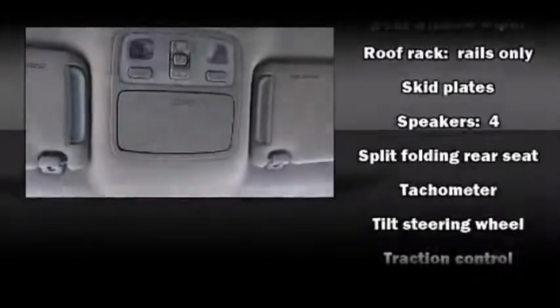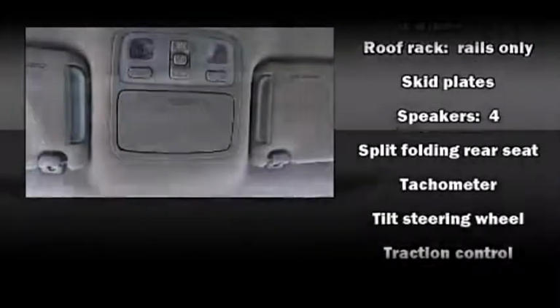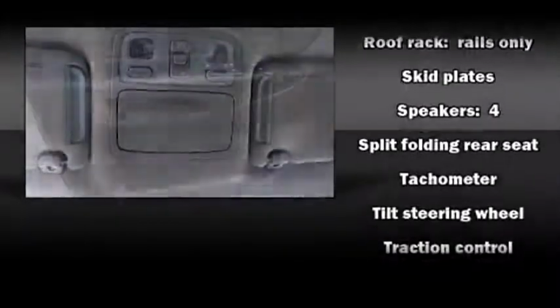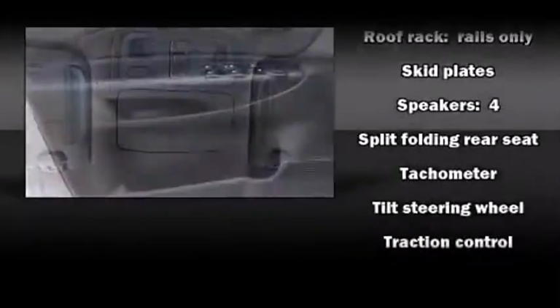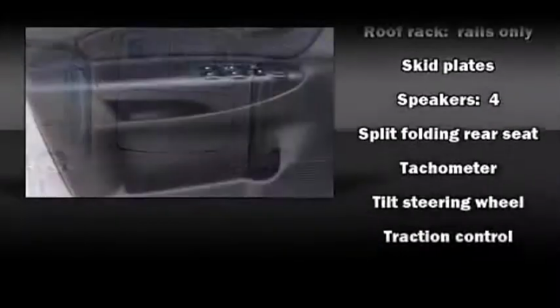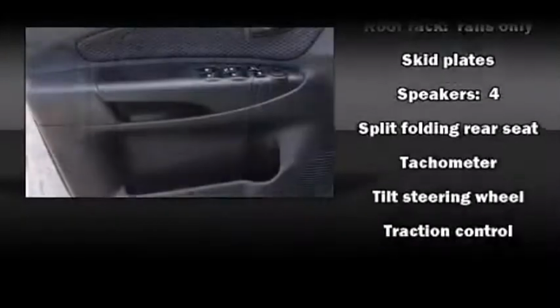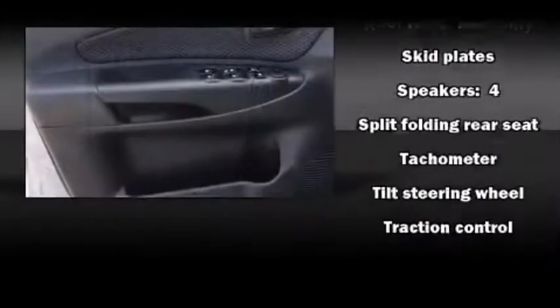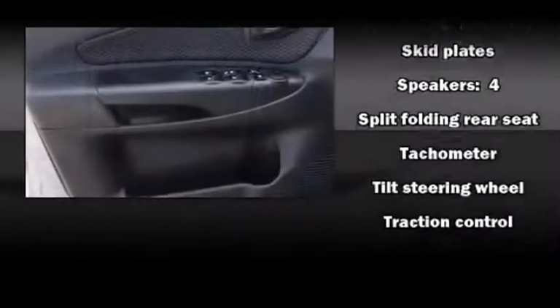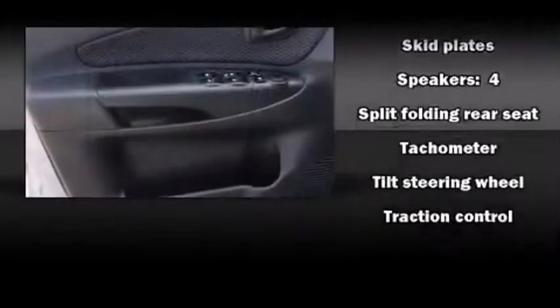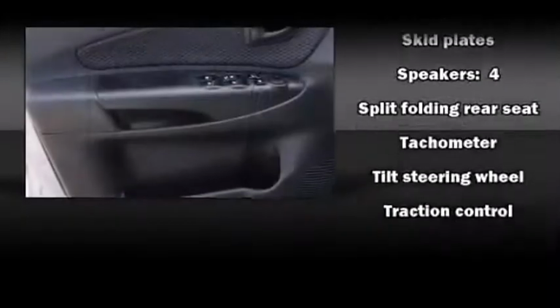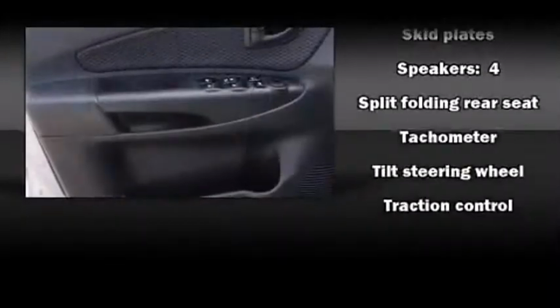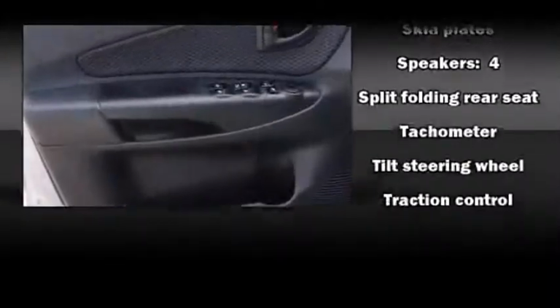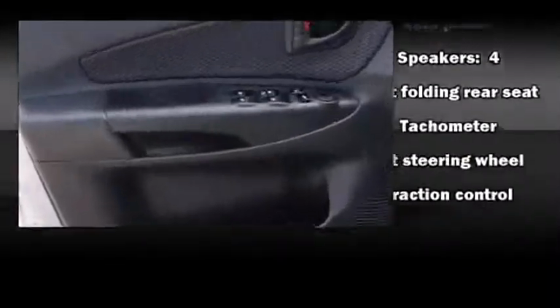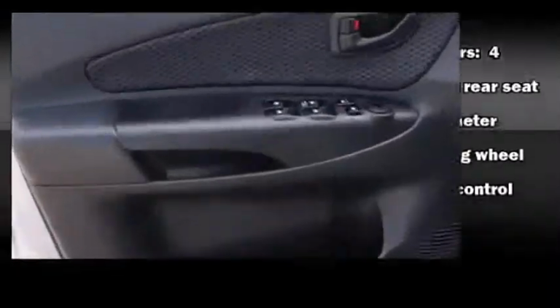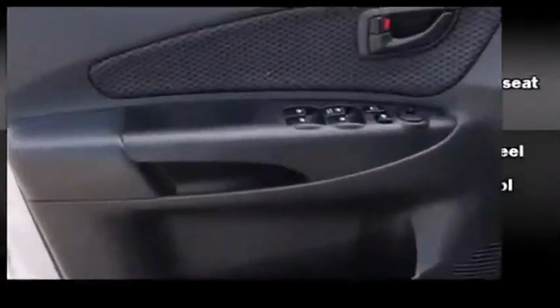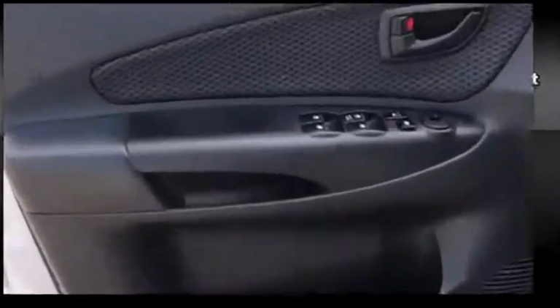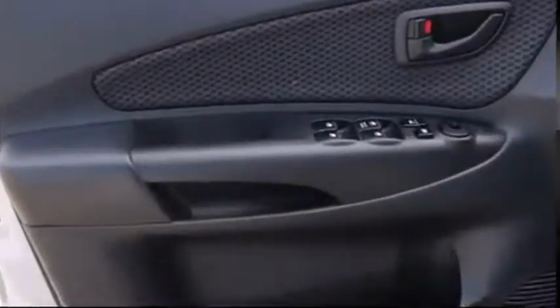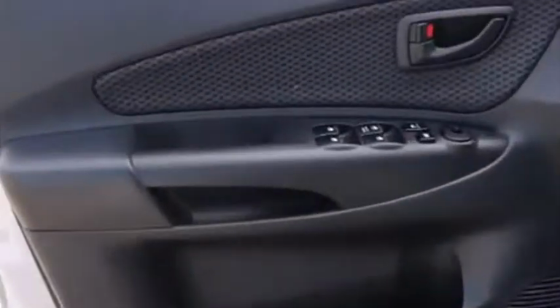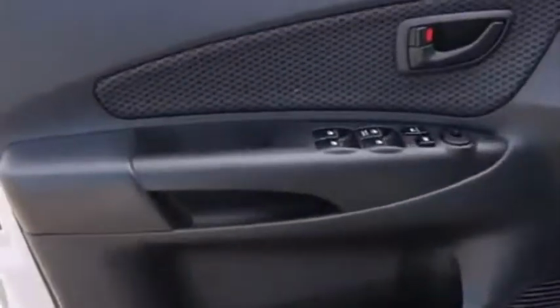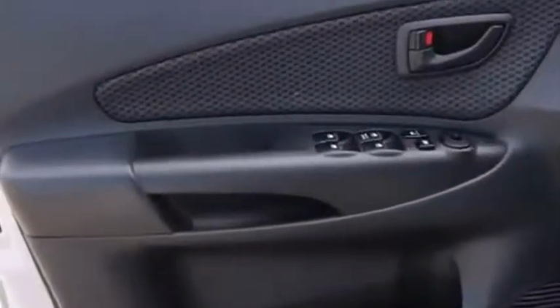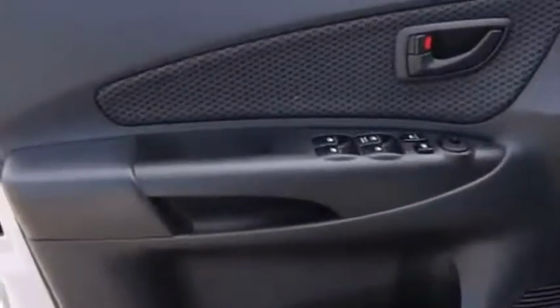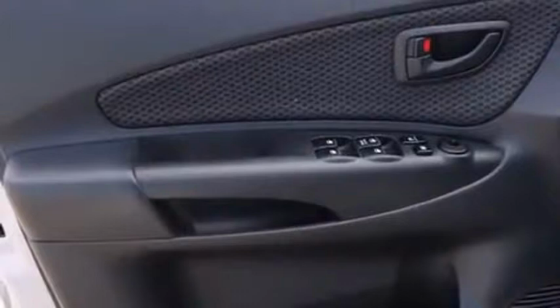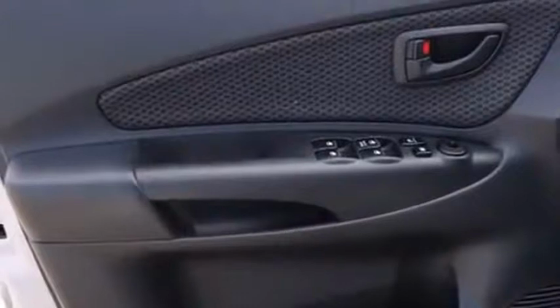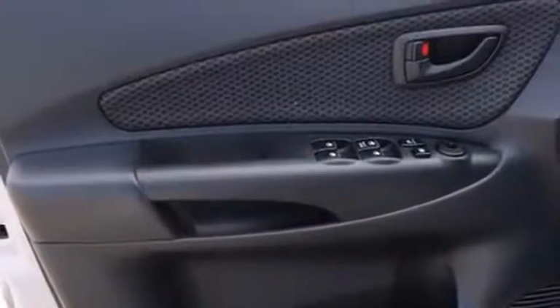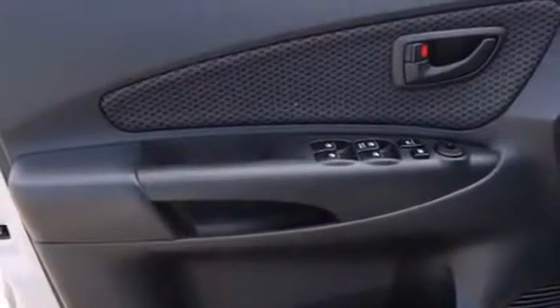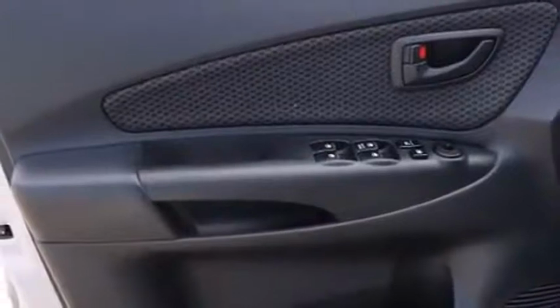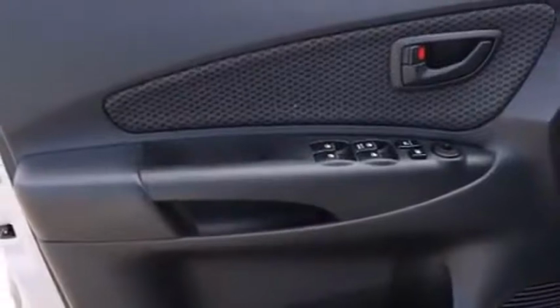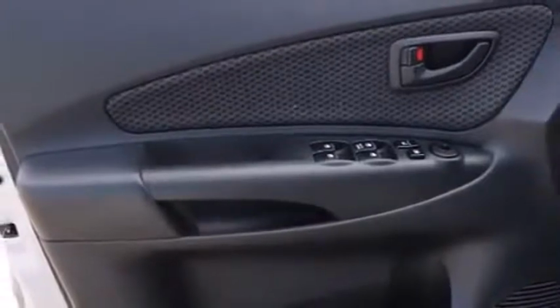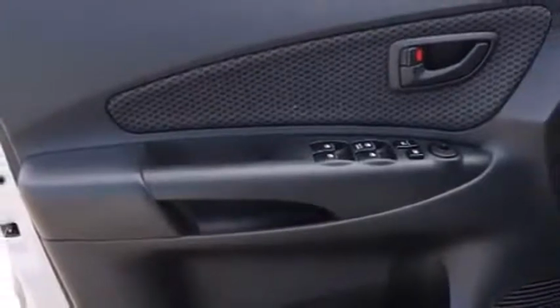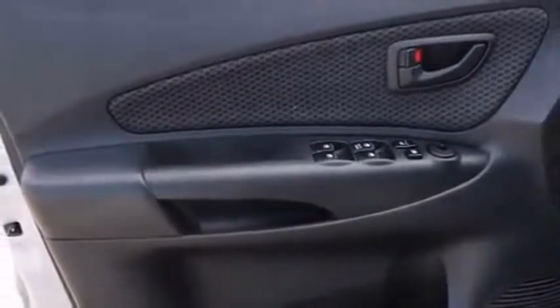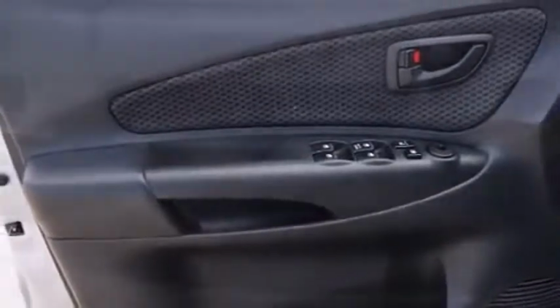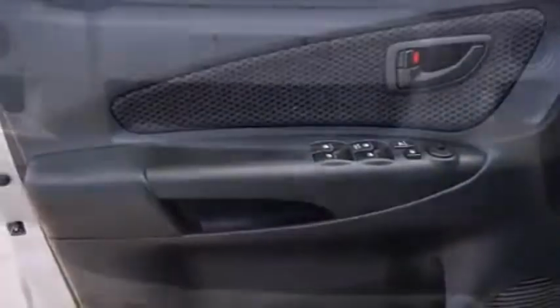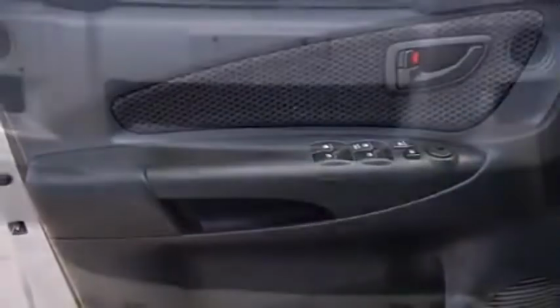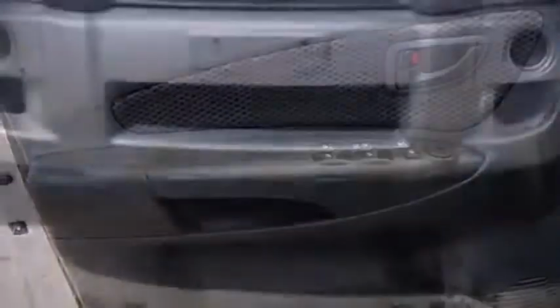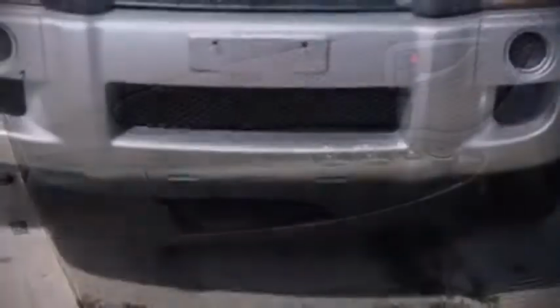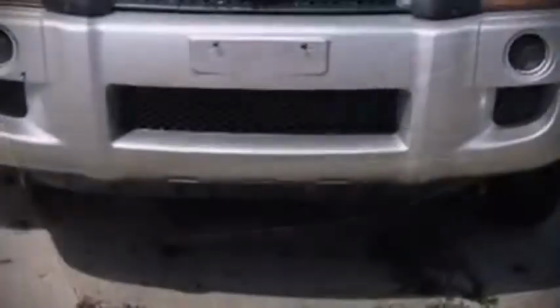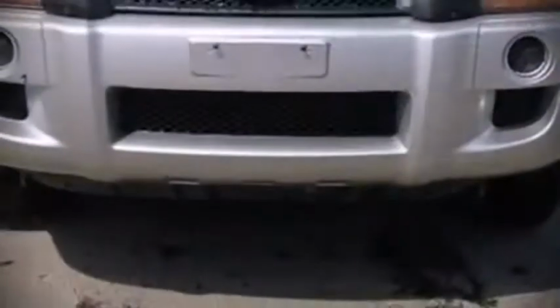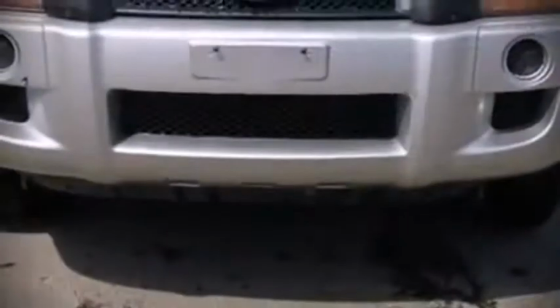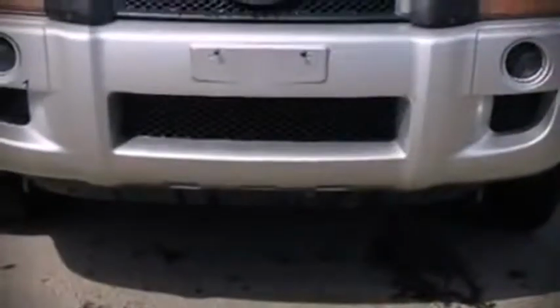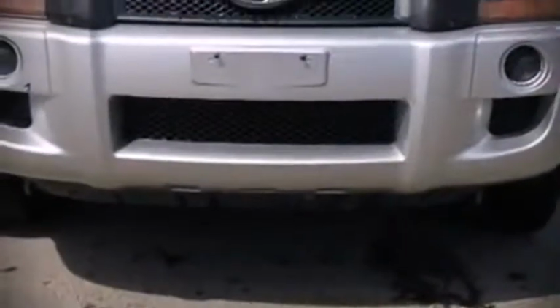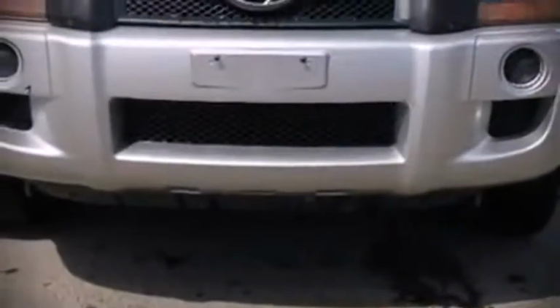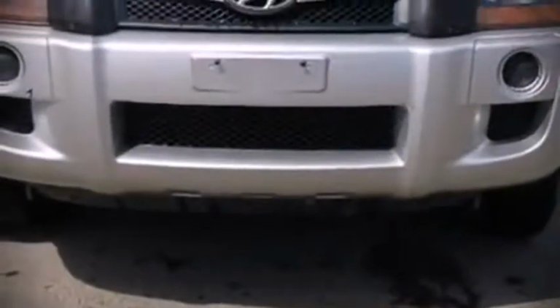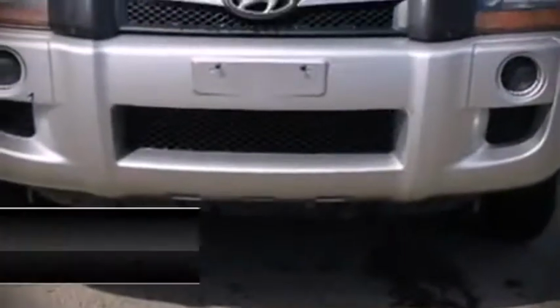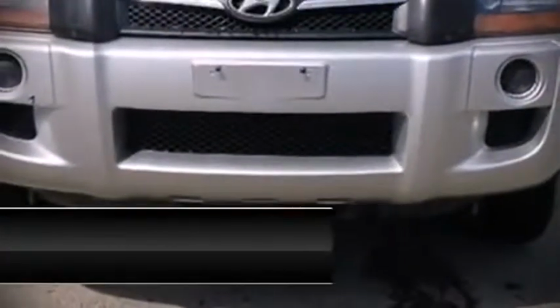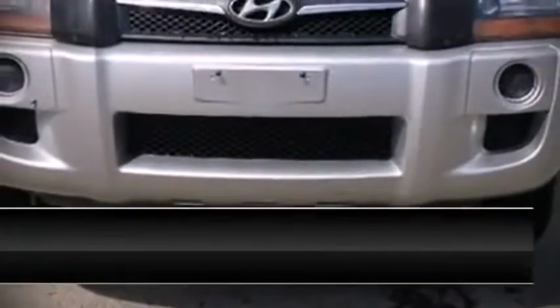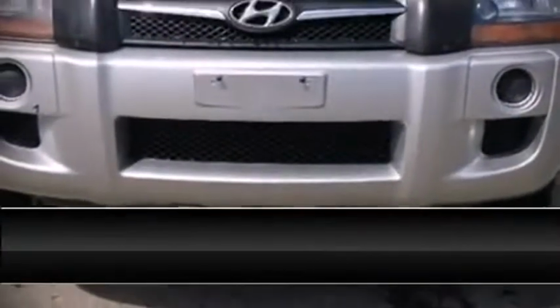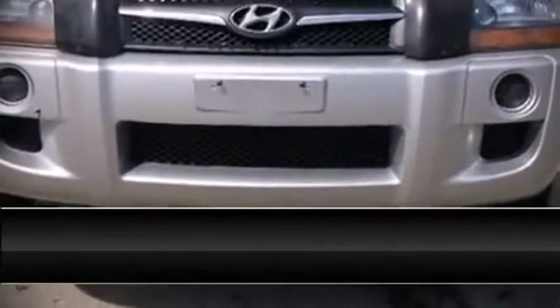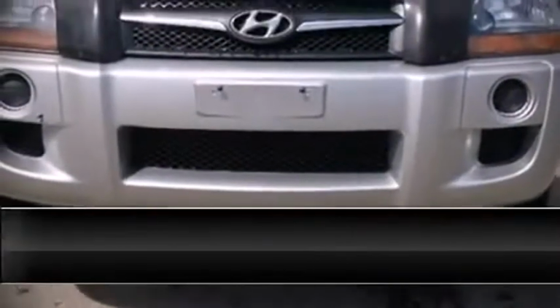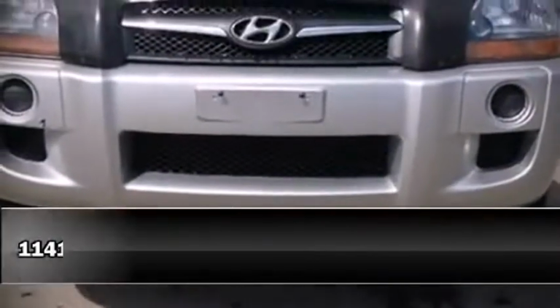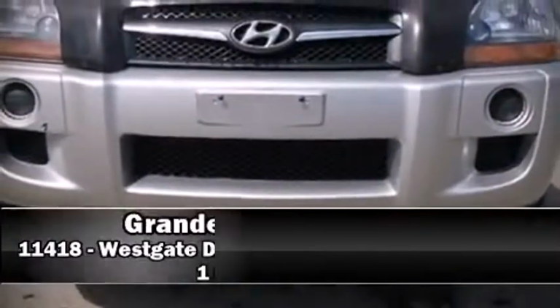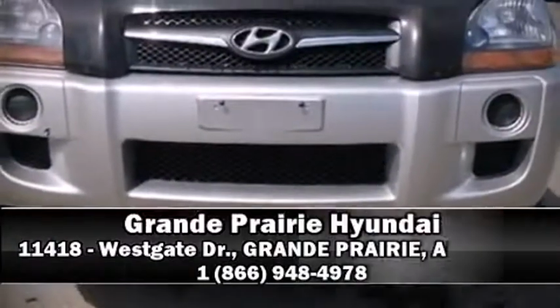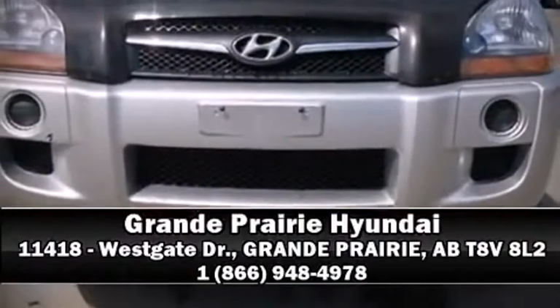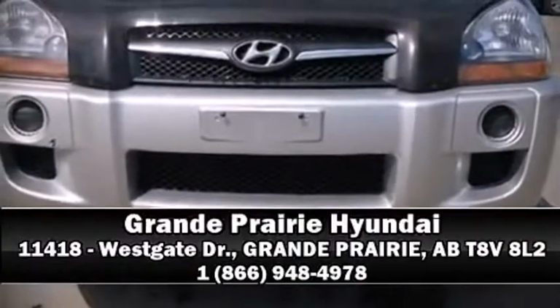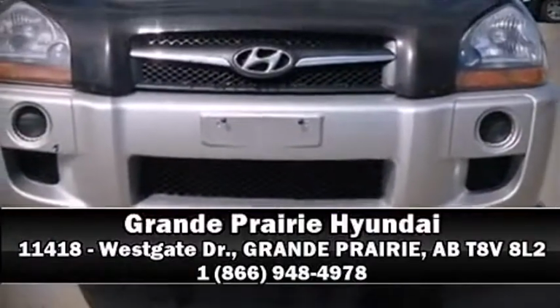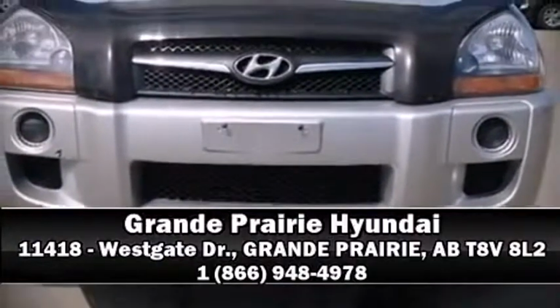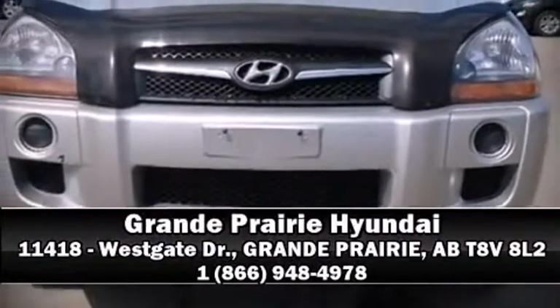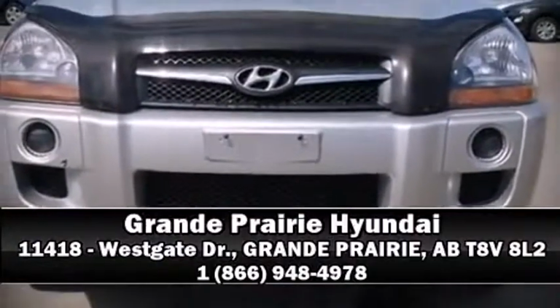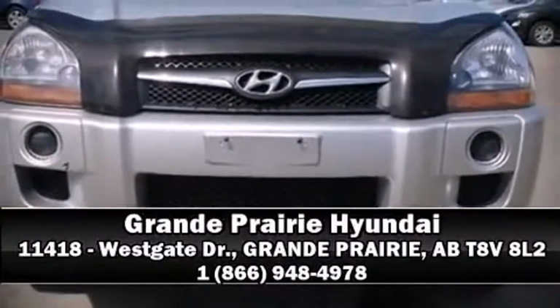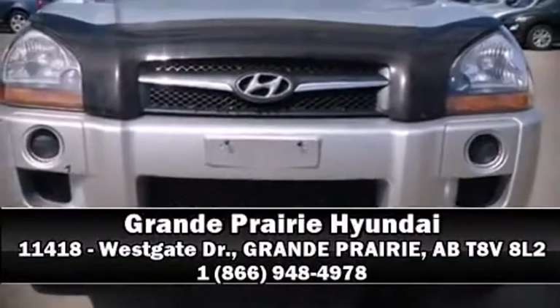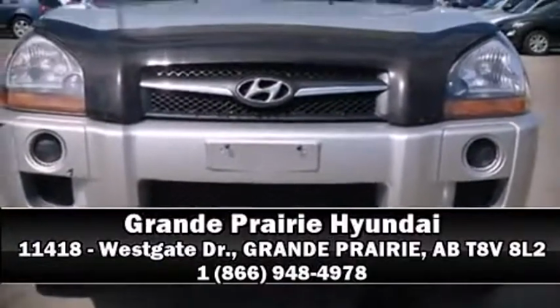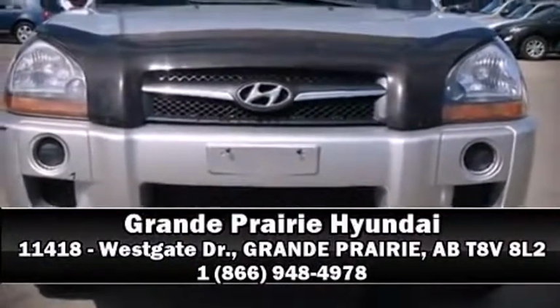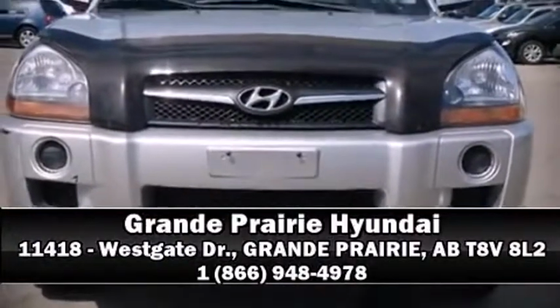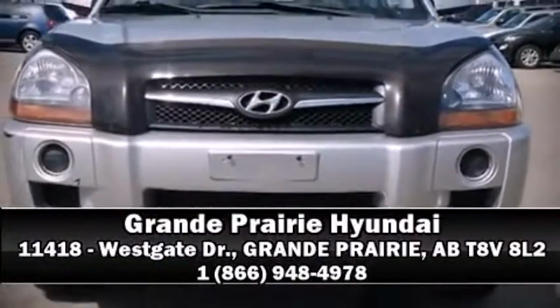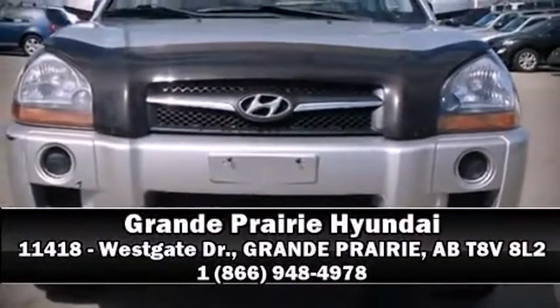Our sales staff will help you find a vehicle that you've been searching for. Stop by our dealership or give us a call for more information.